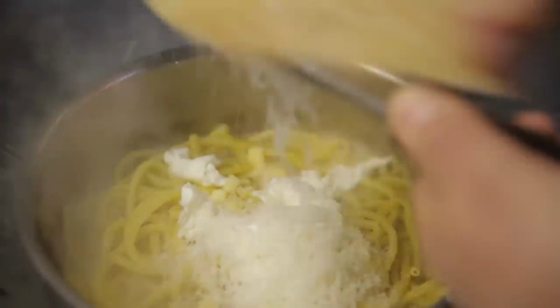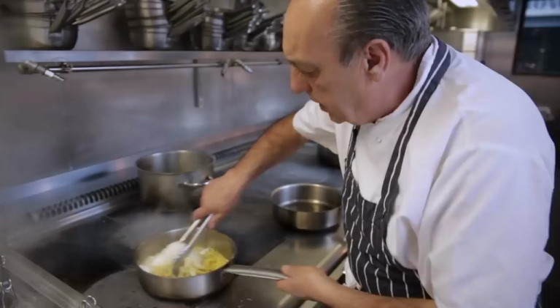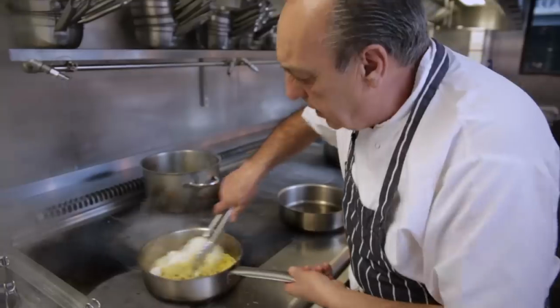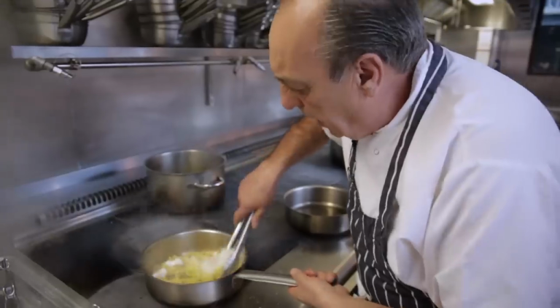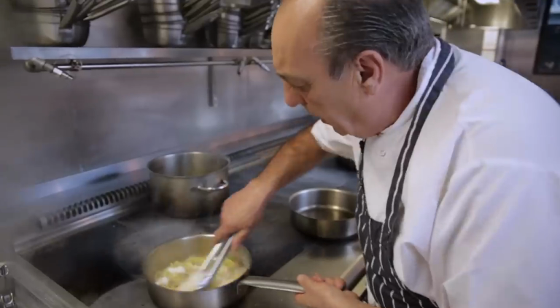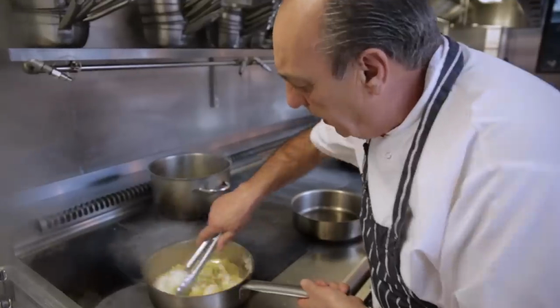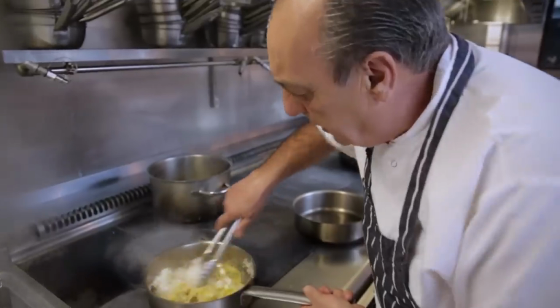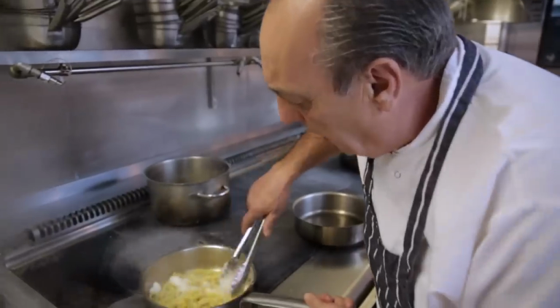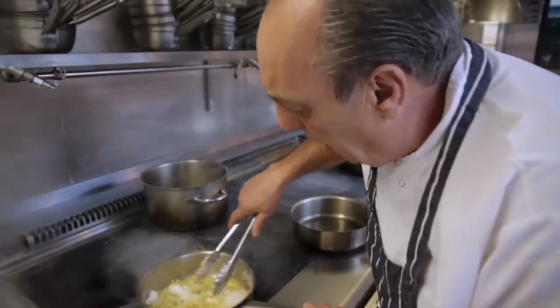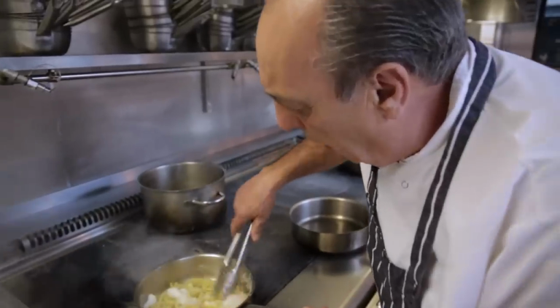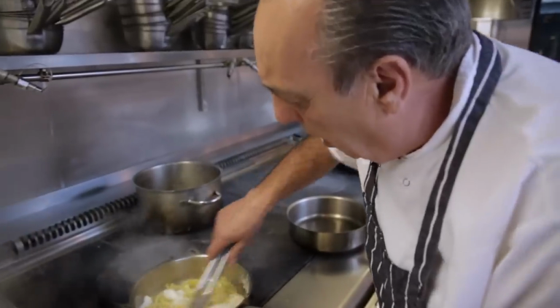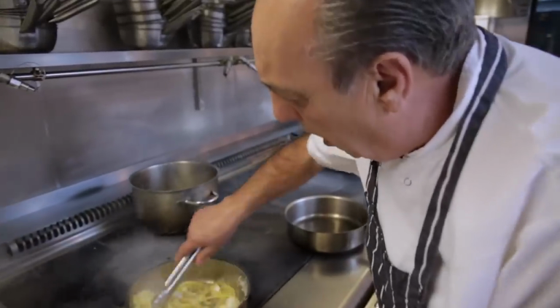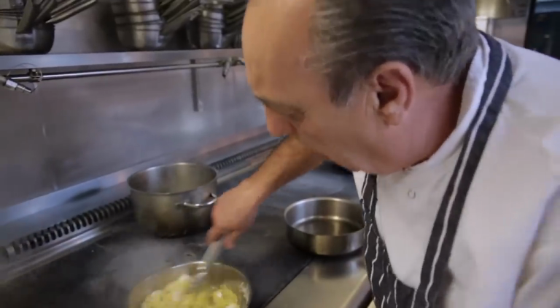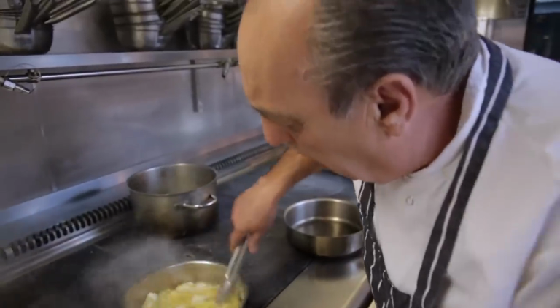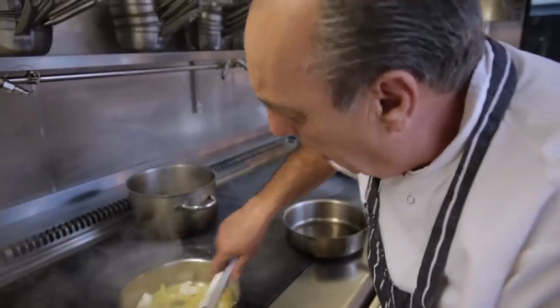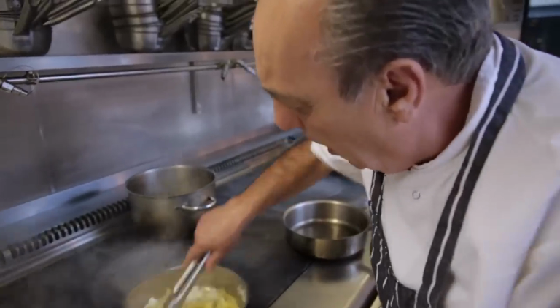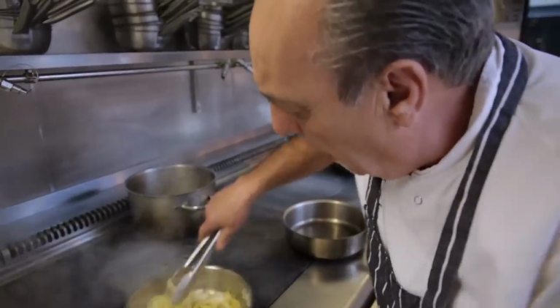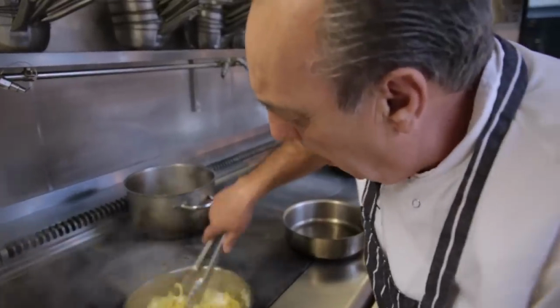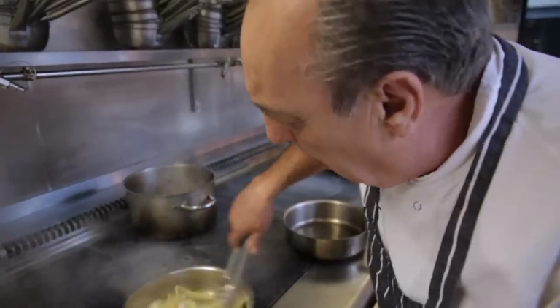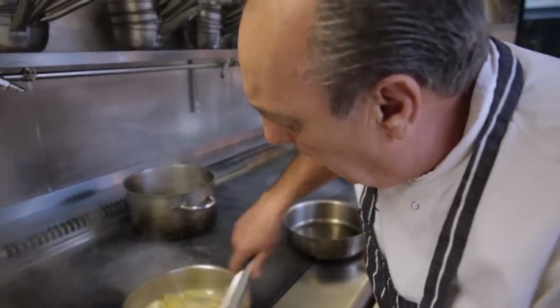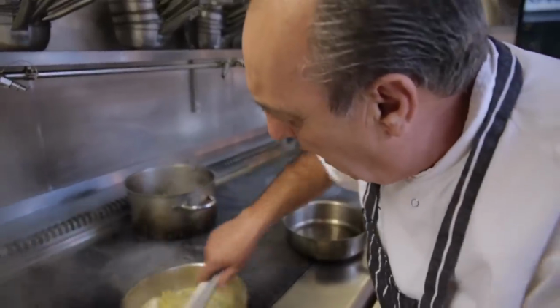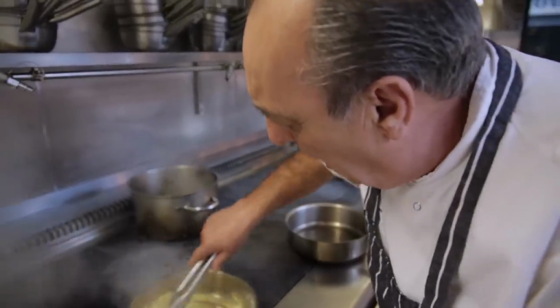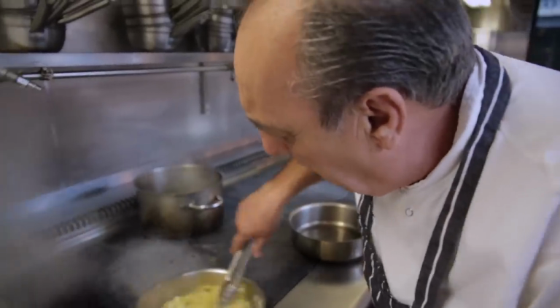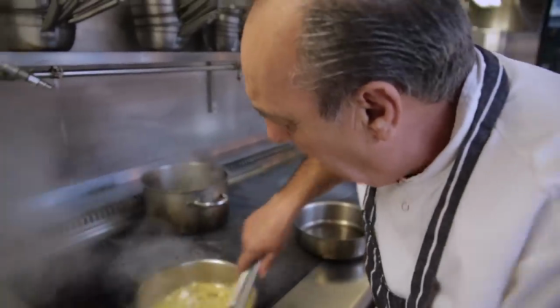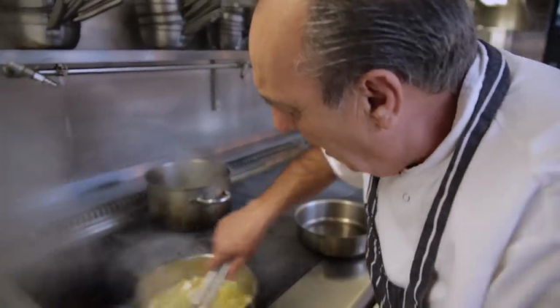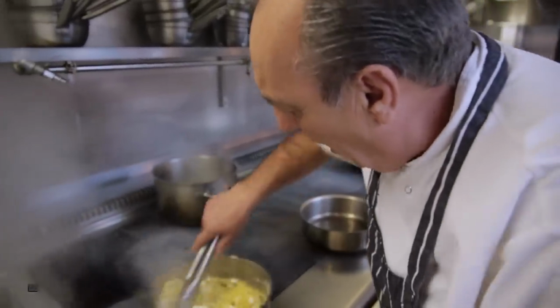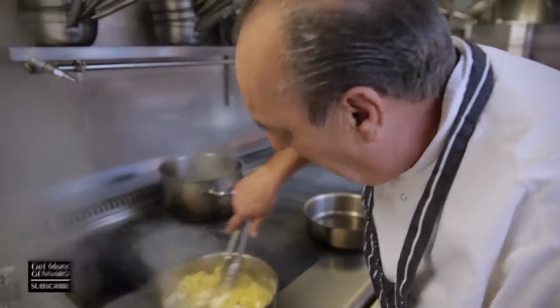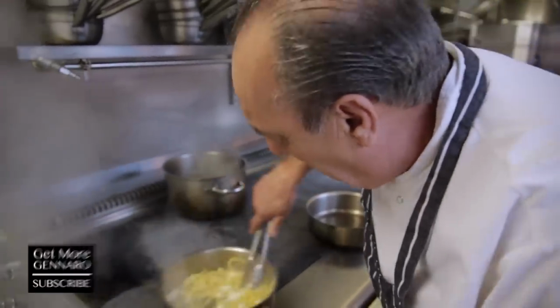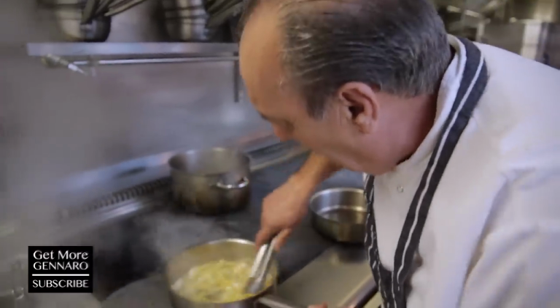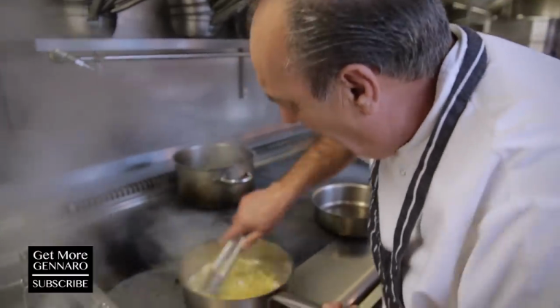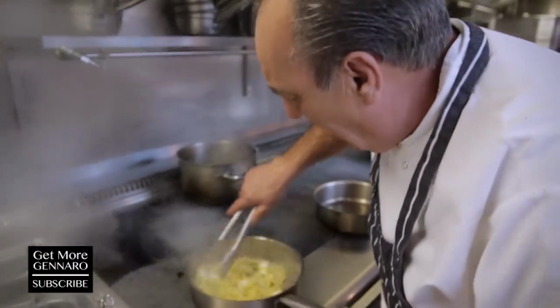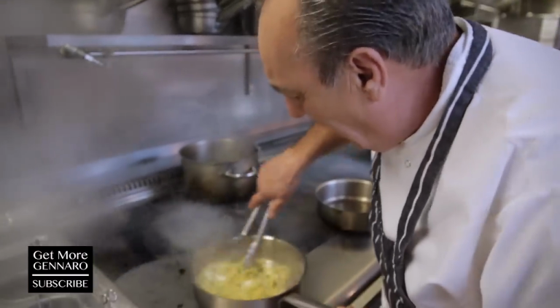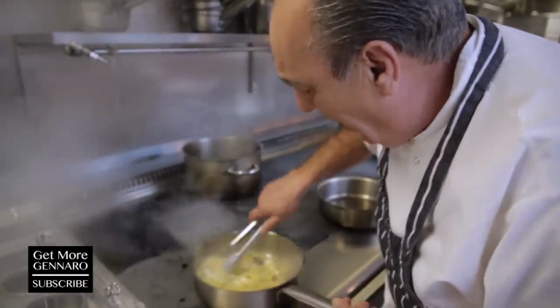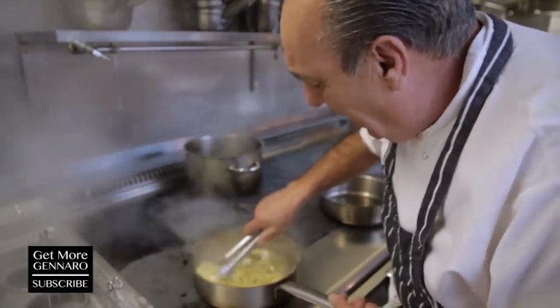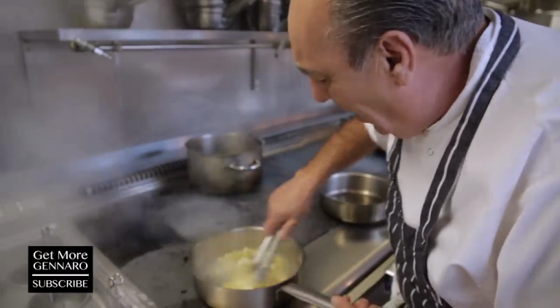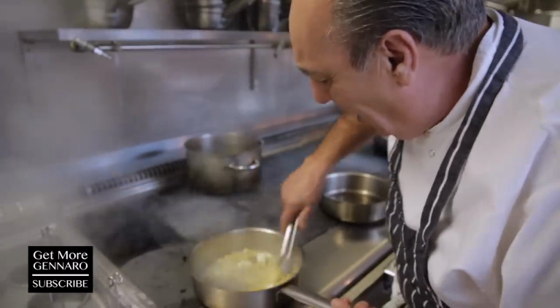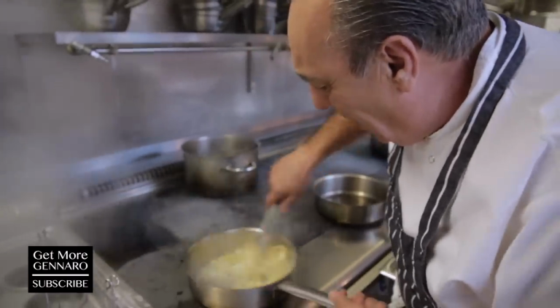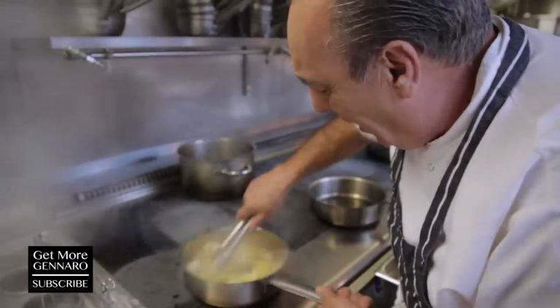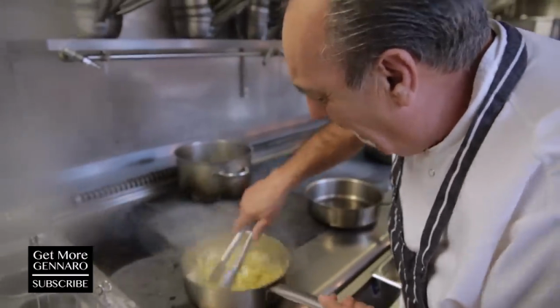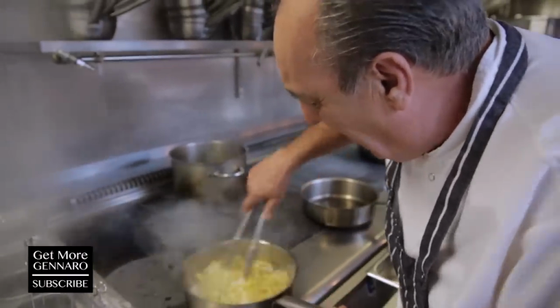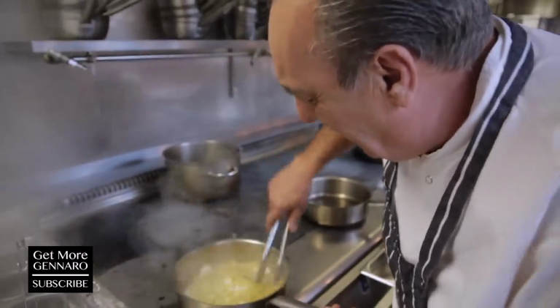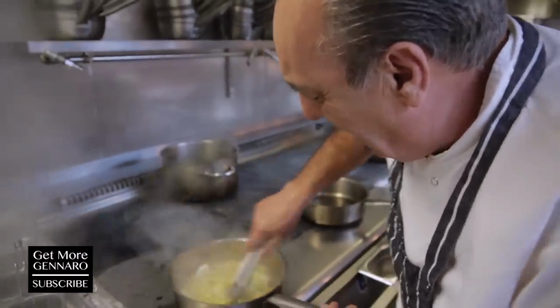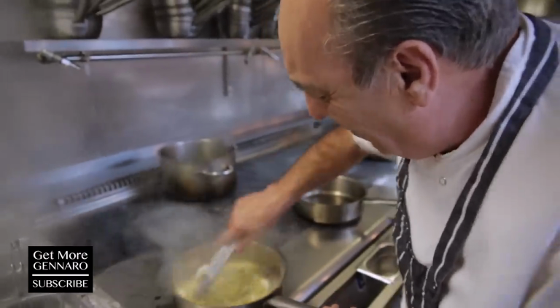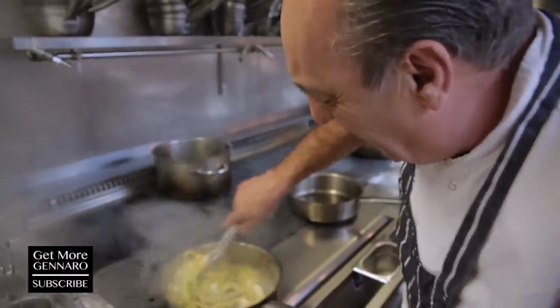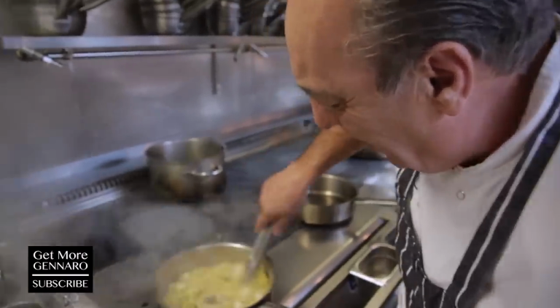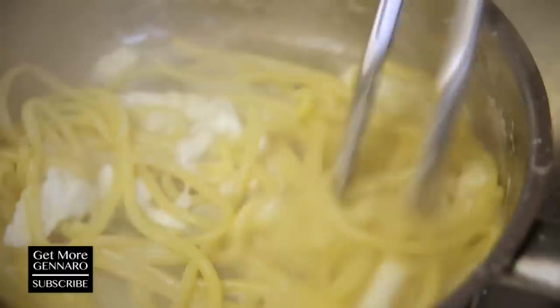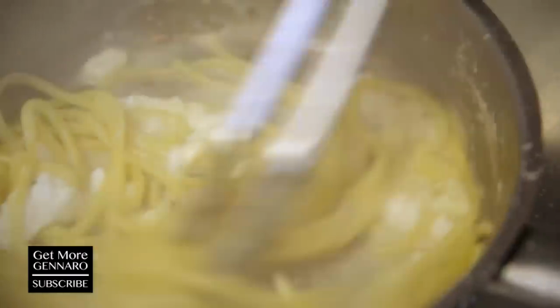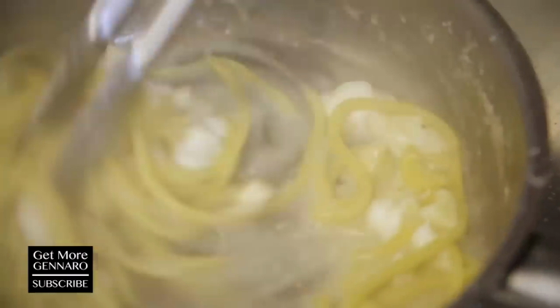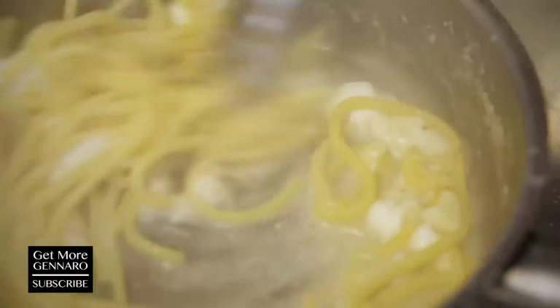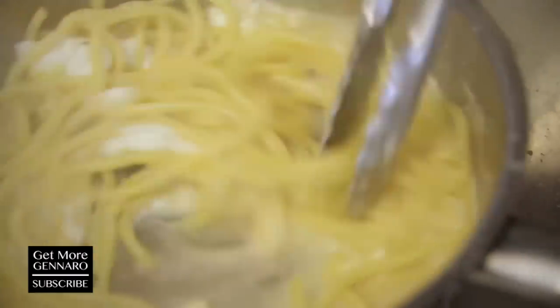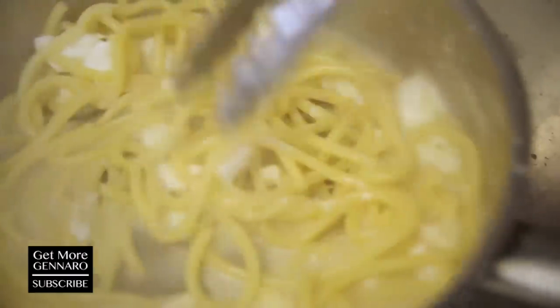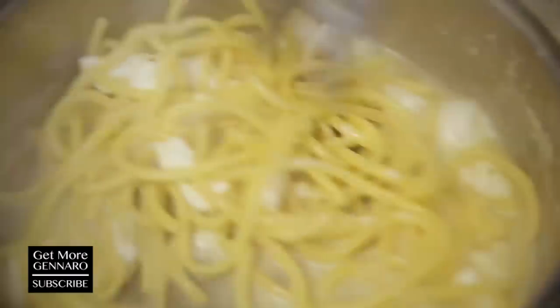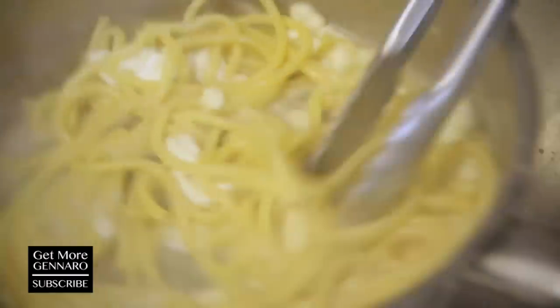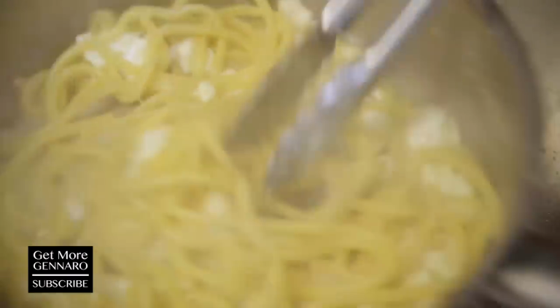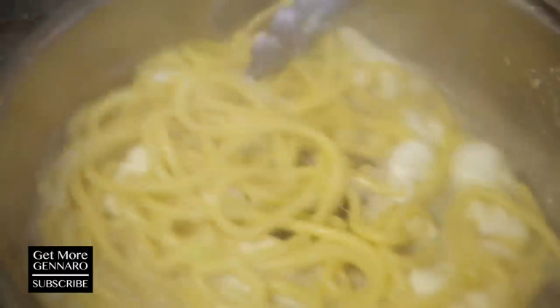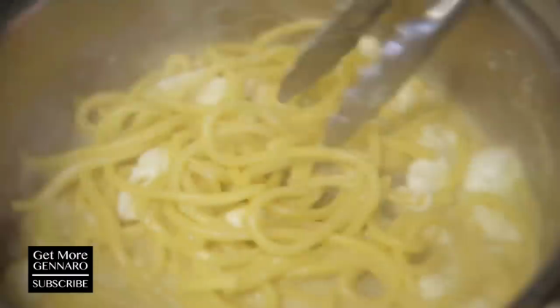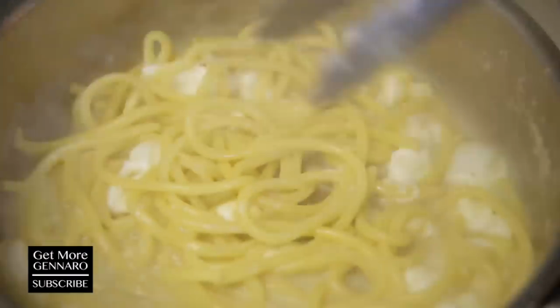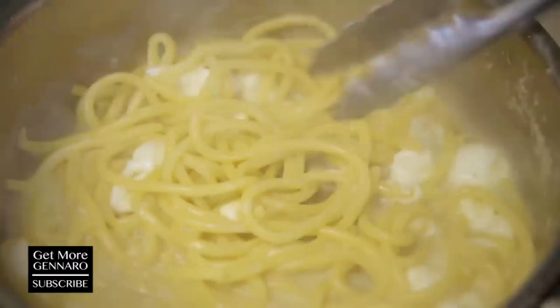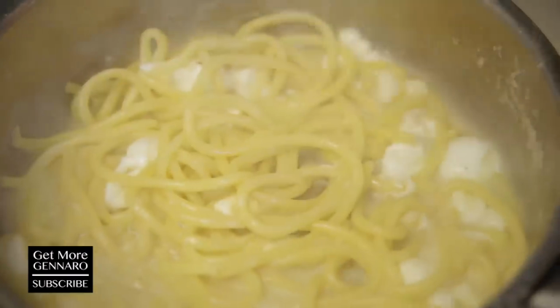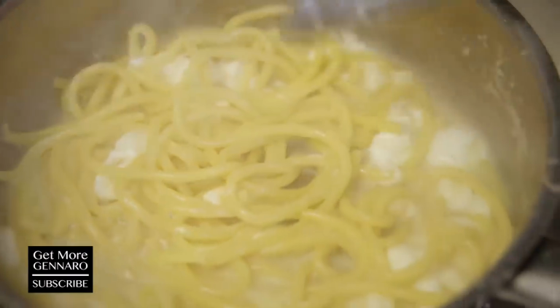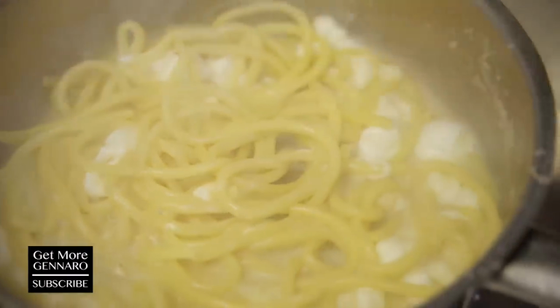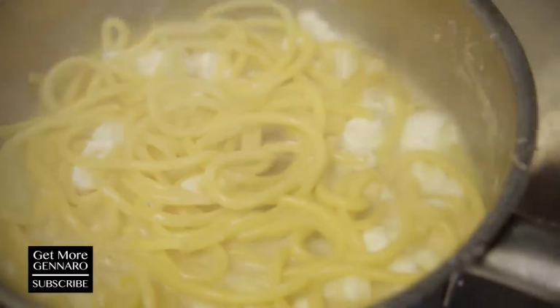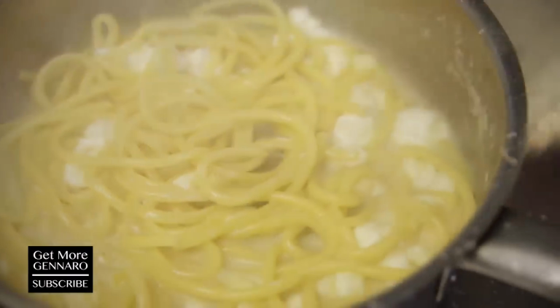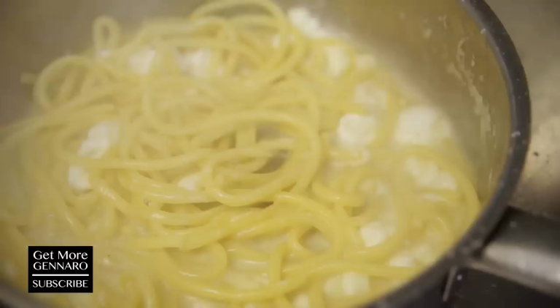Stir it. I love it. Look how creamy it starts to become.